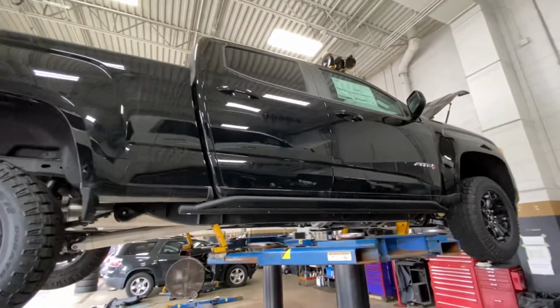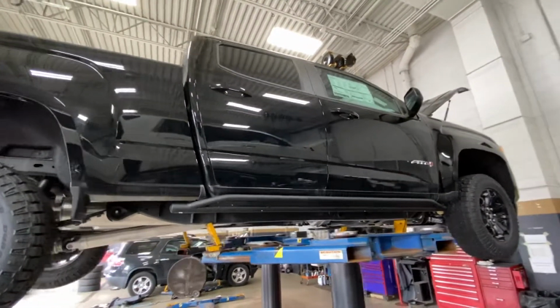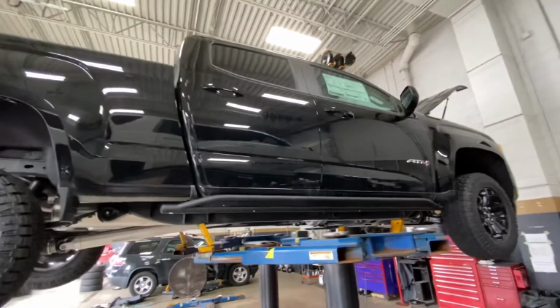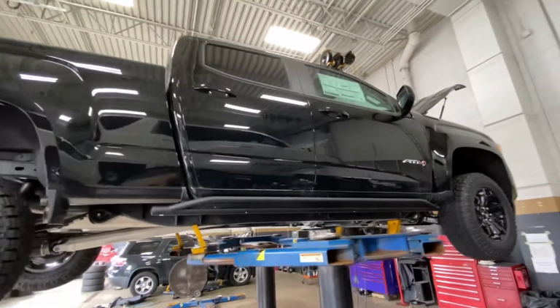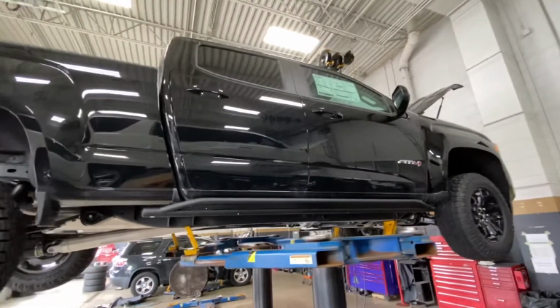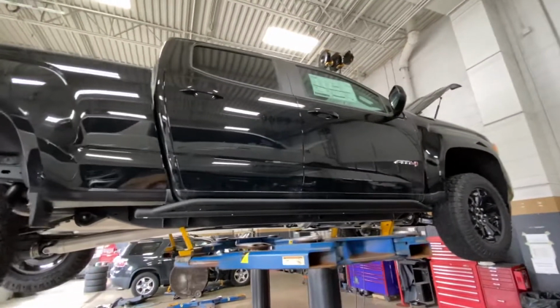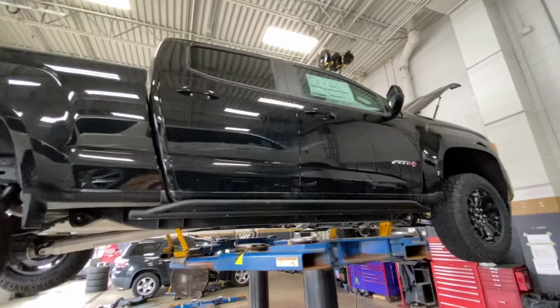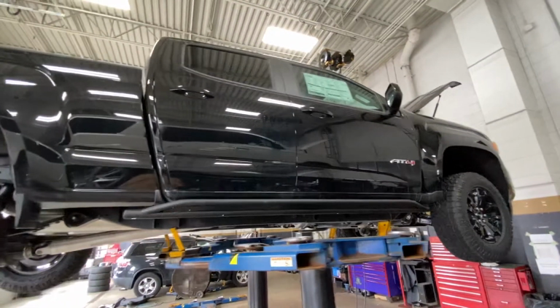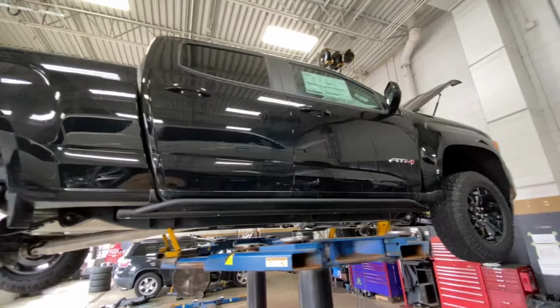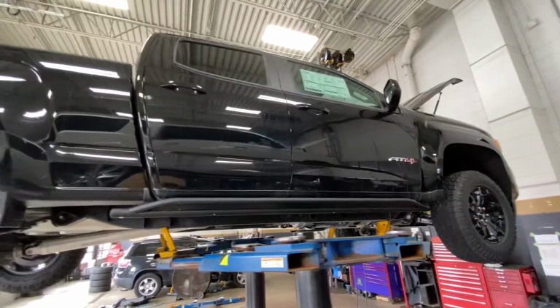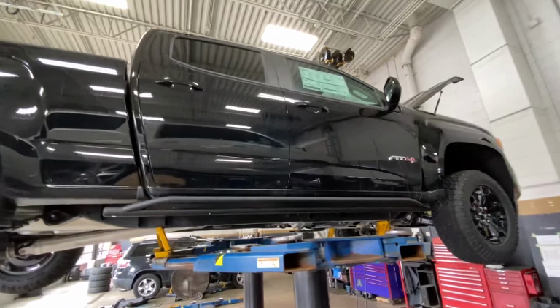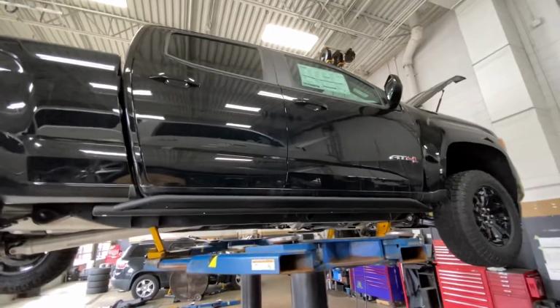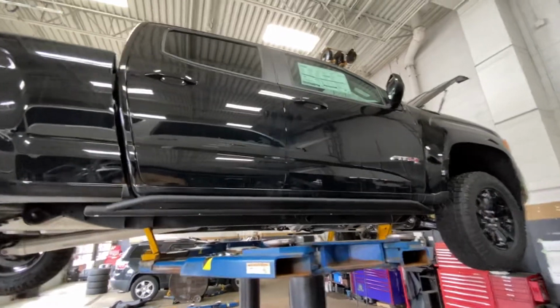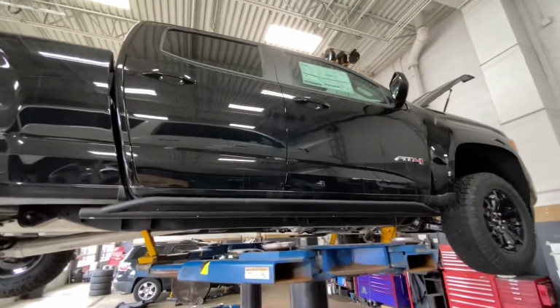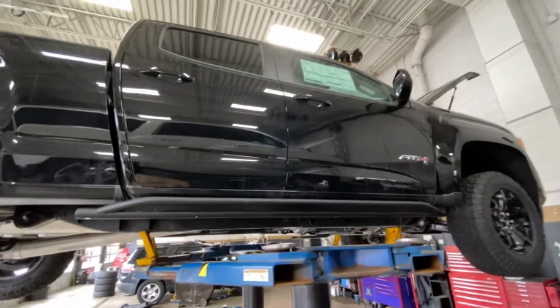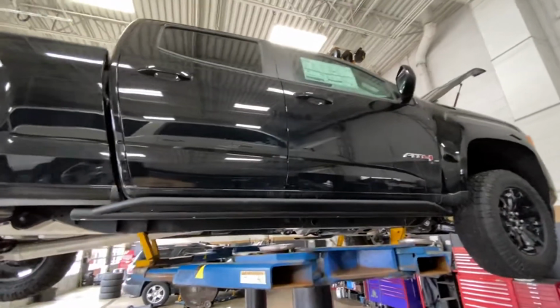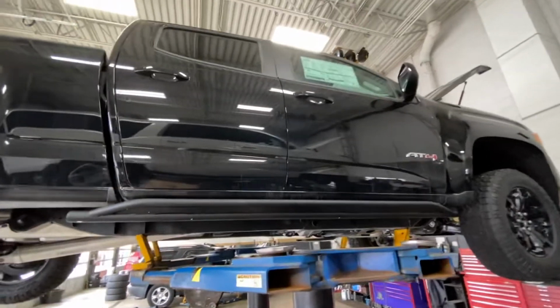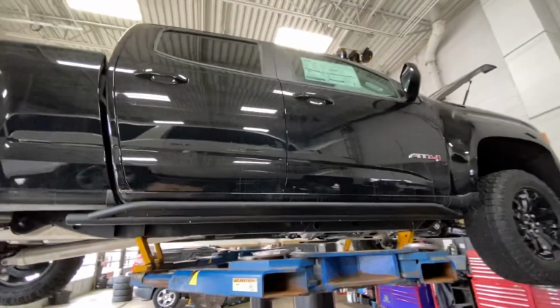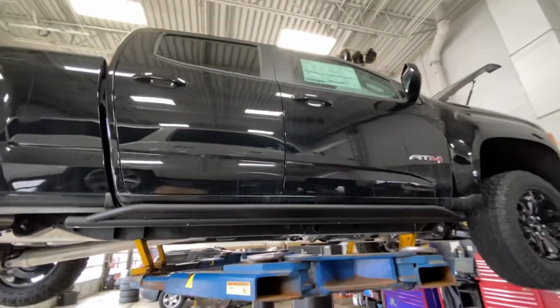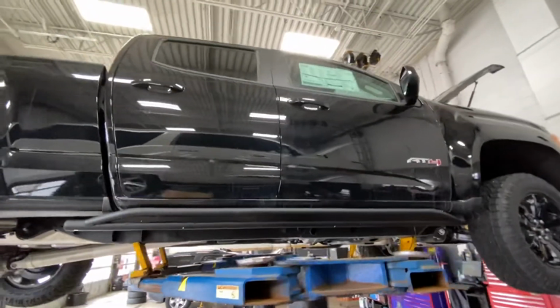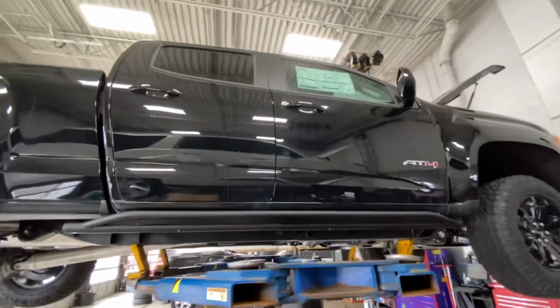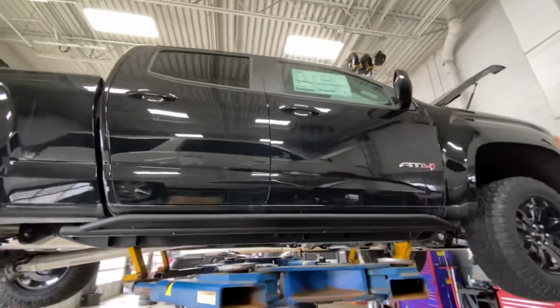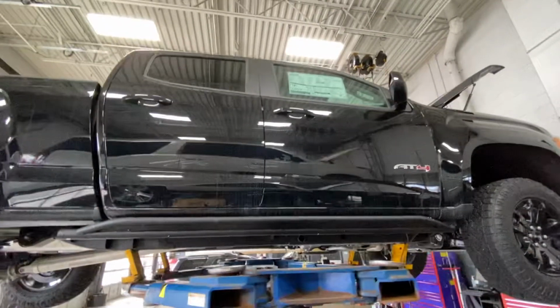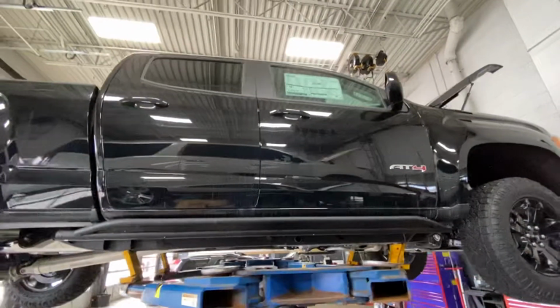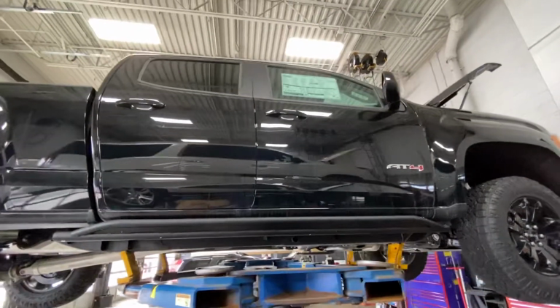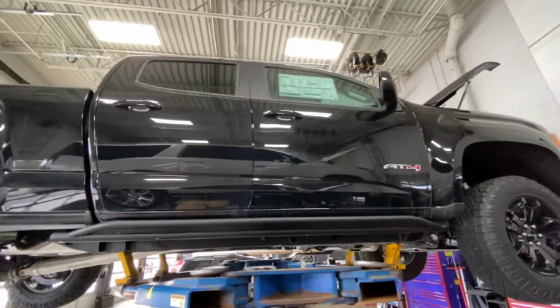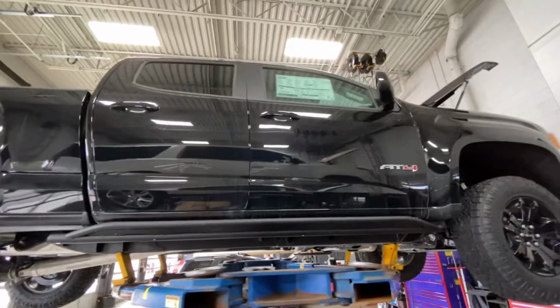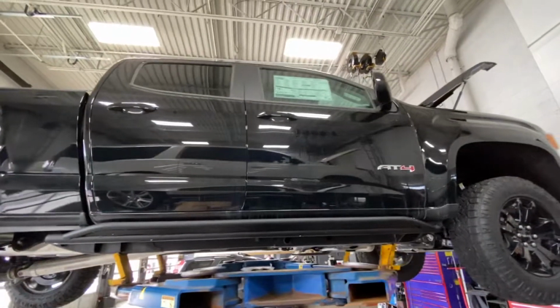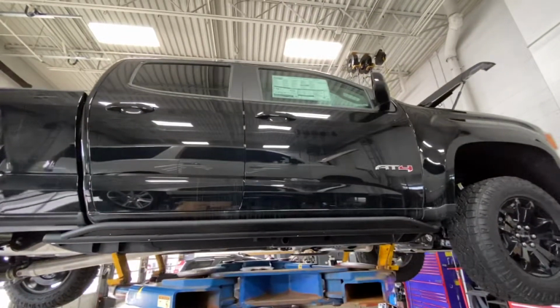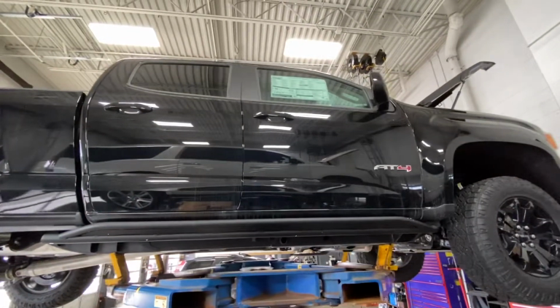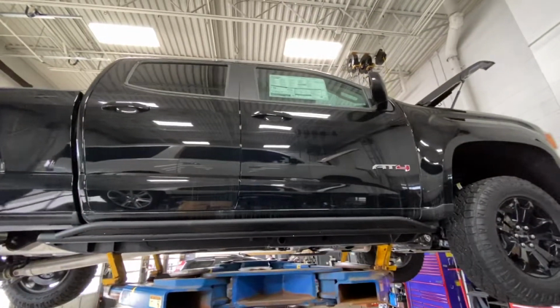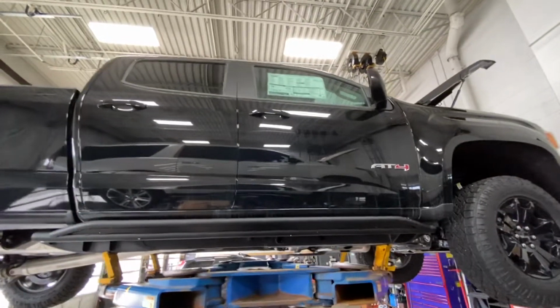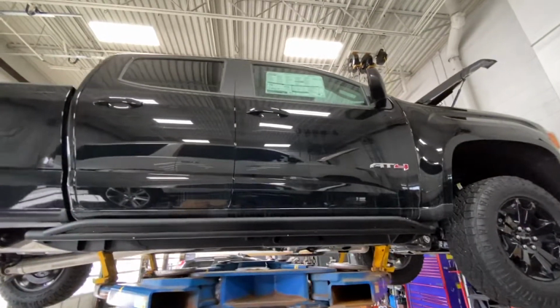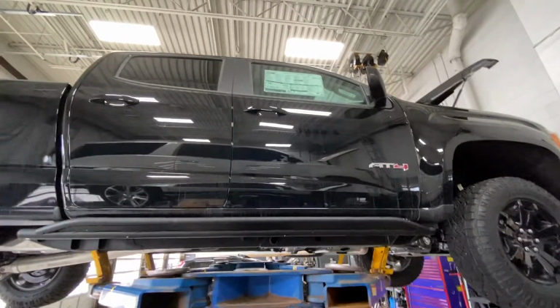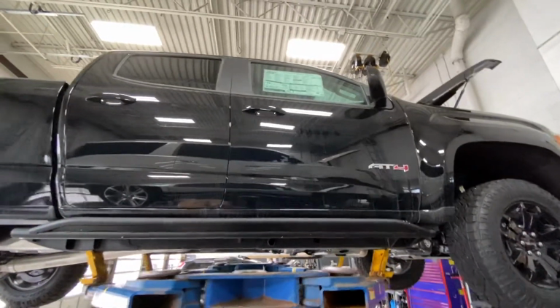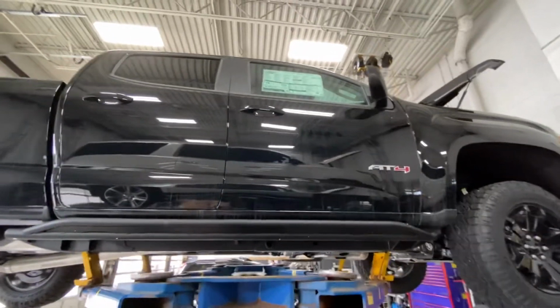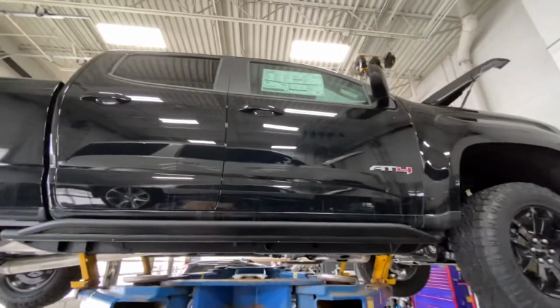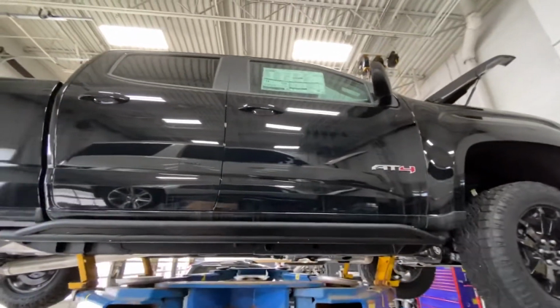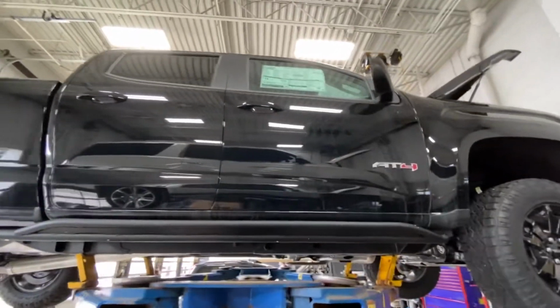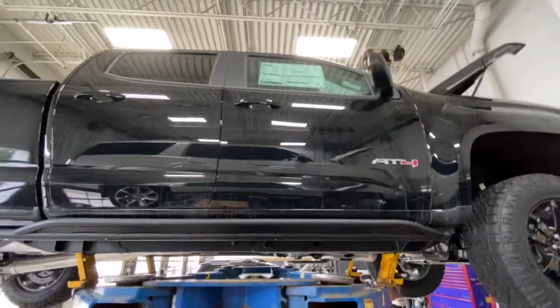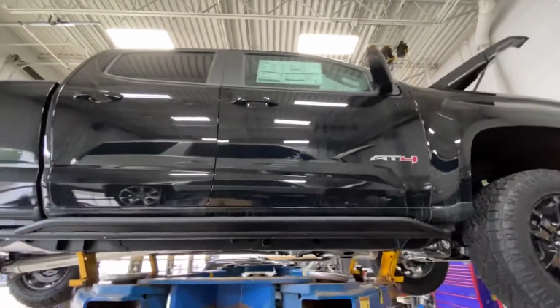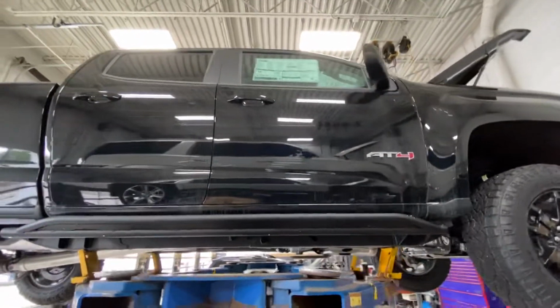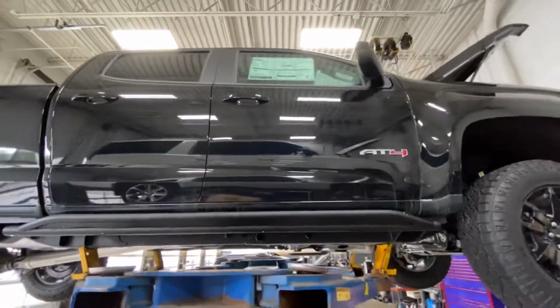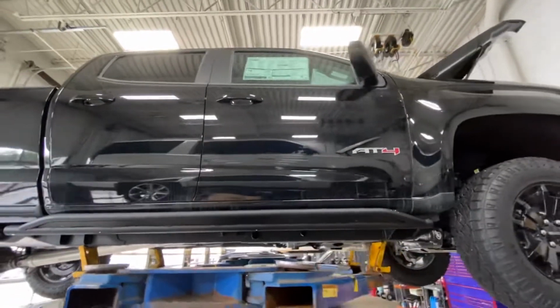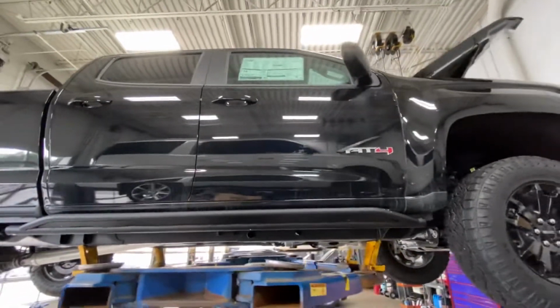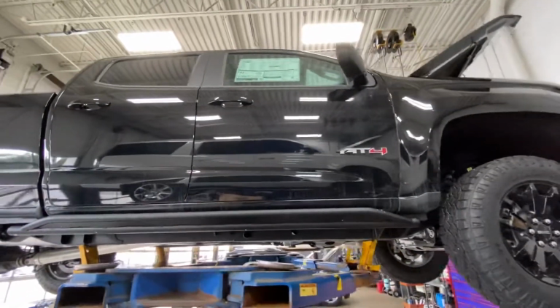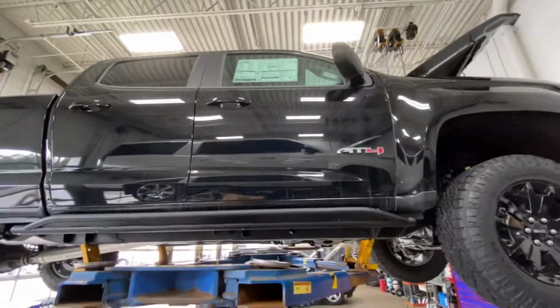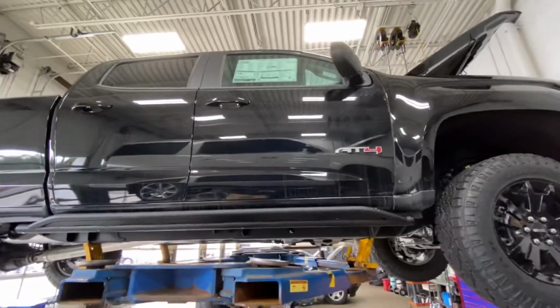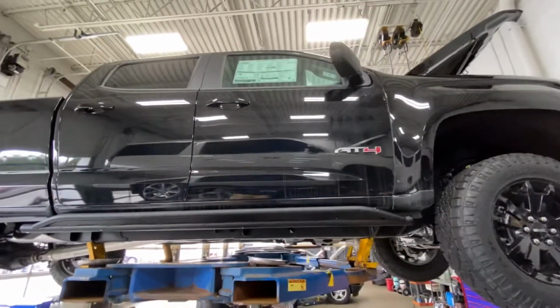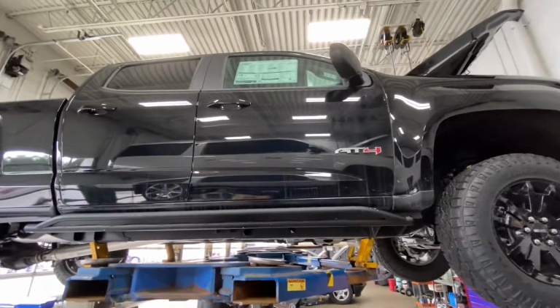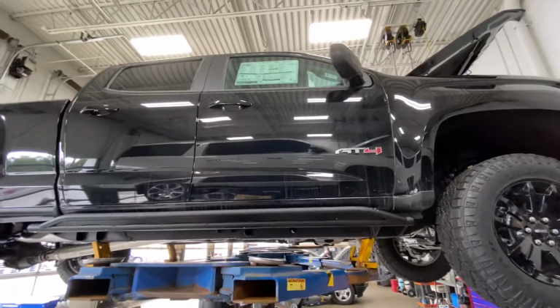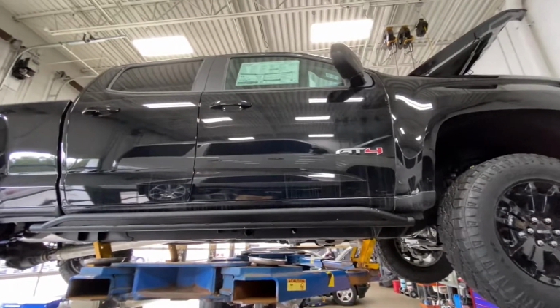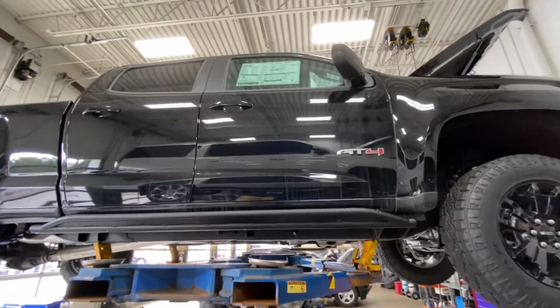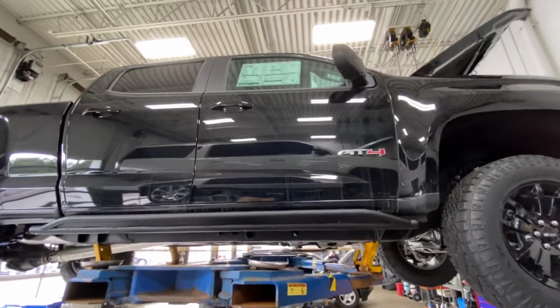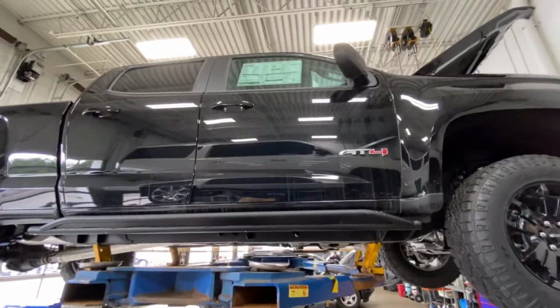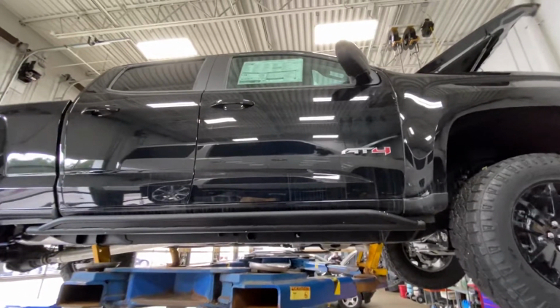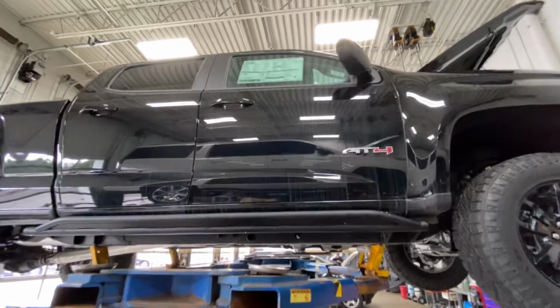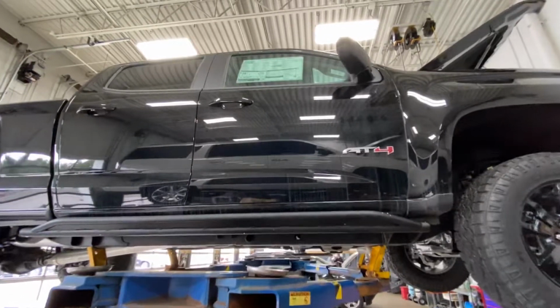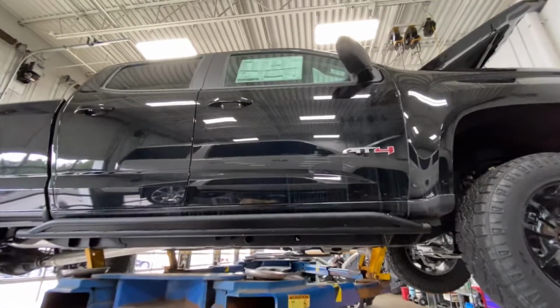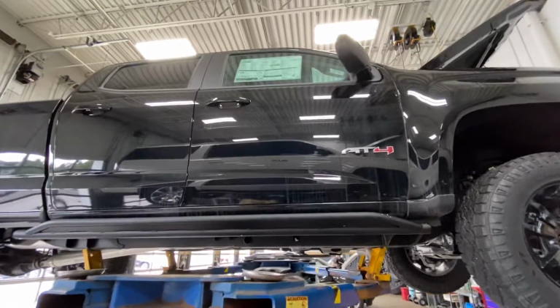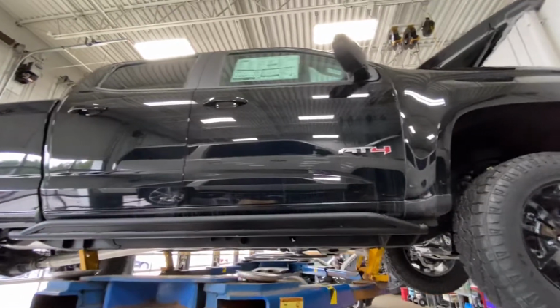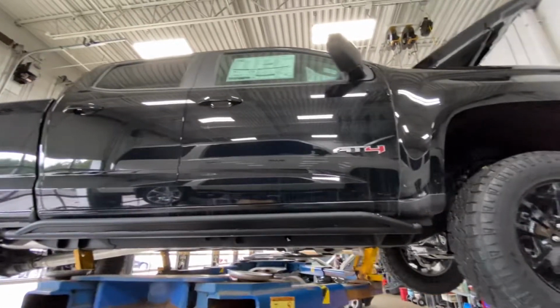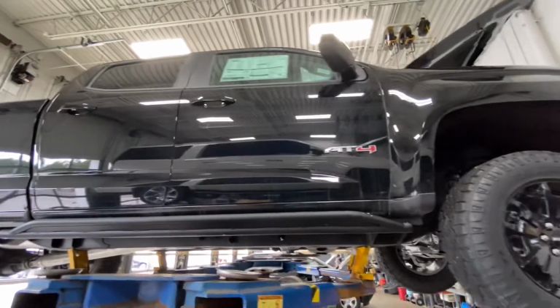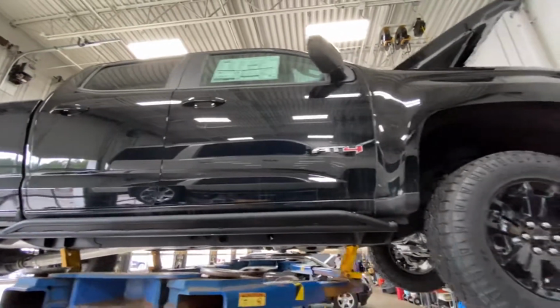It's a very well-equipped AT4 loaded up with the performance off-road package, leather interior, crew cab short box.